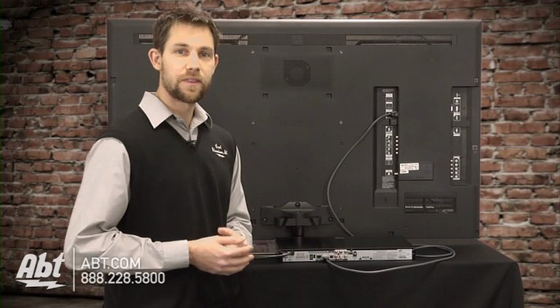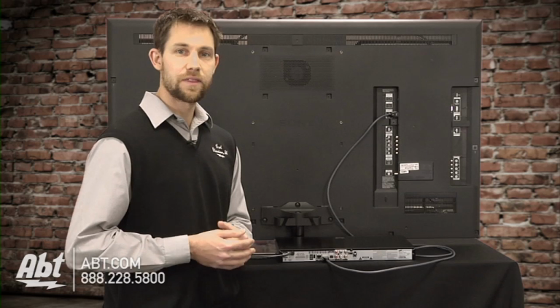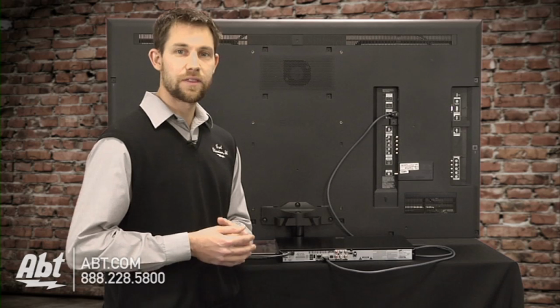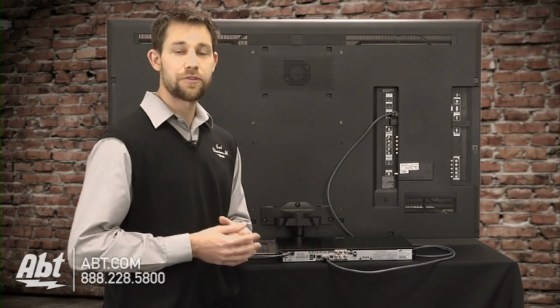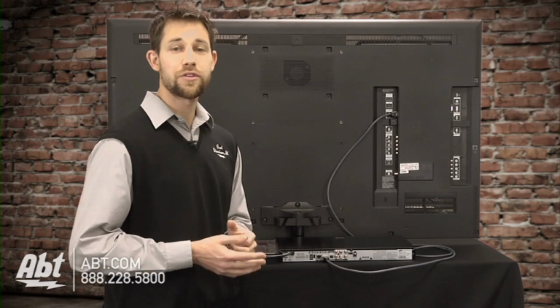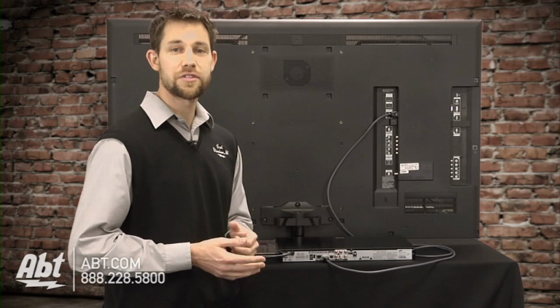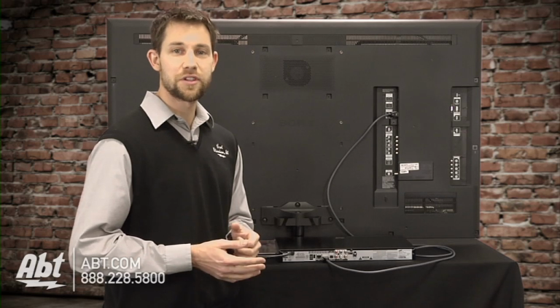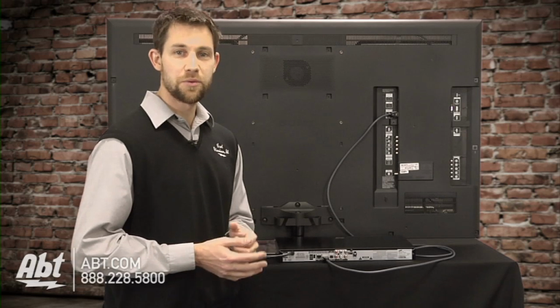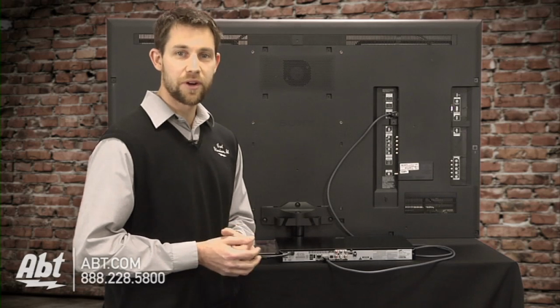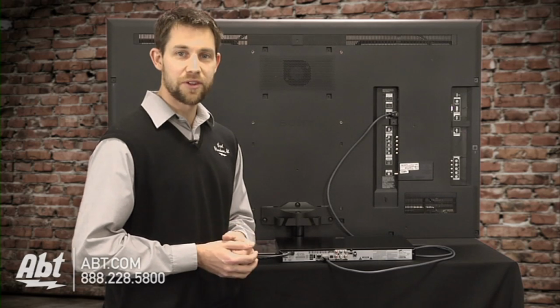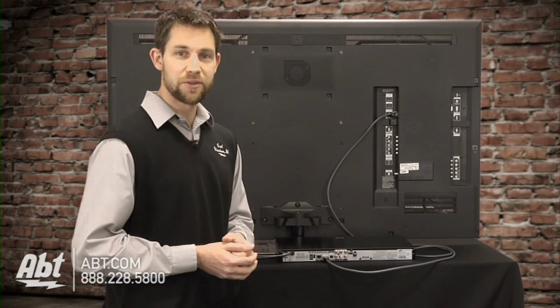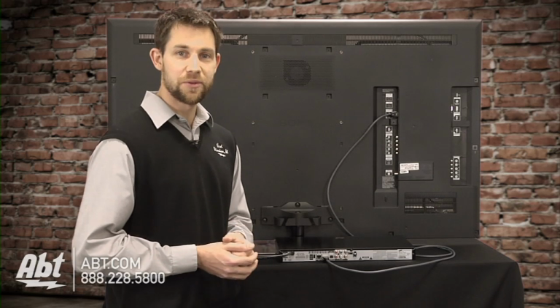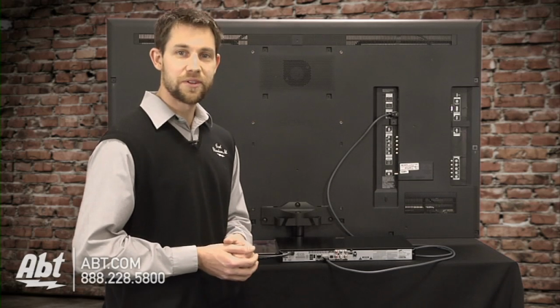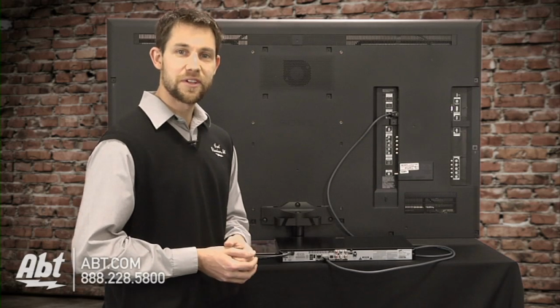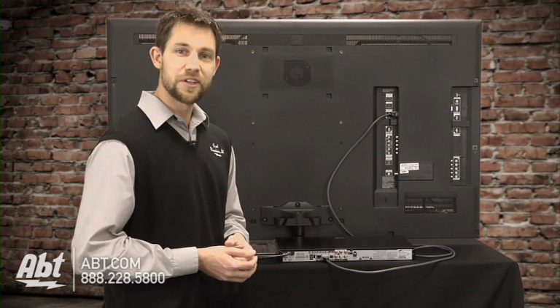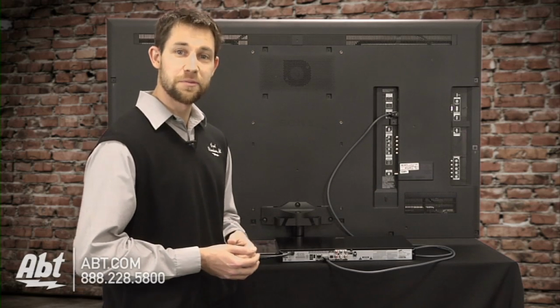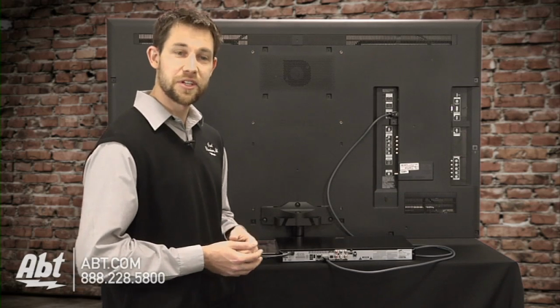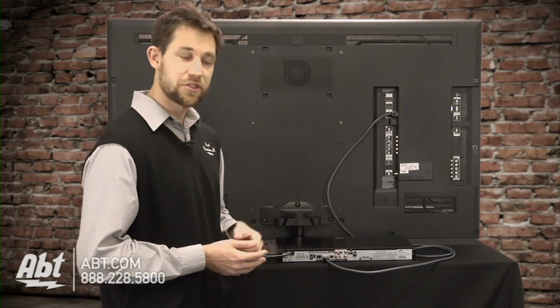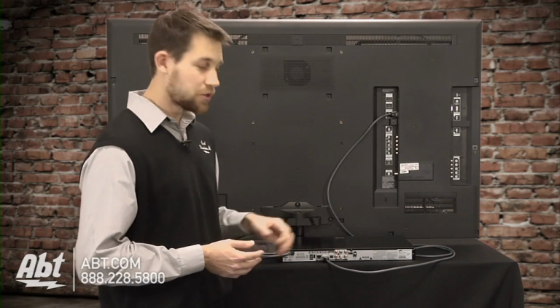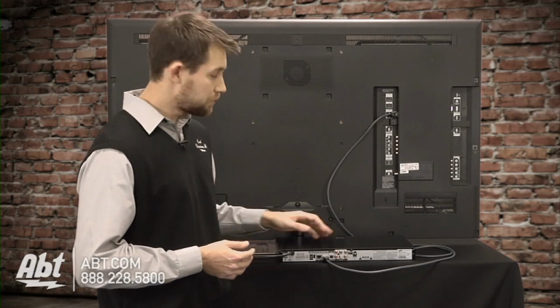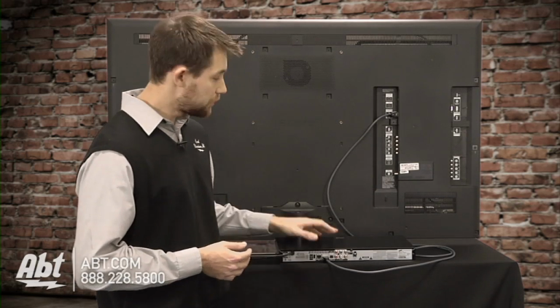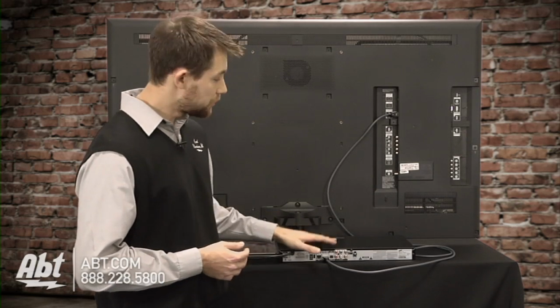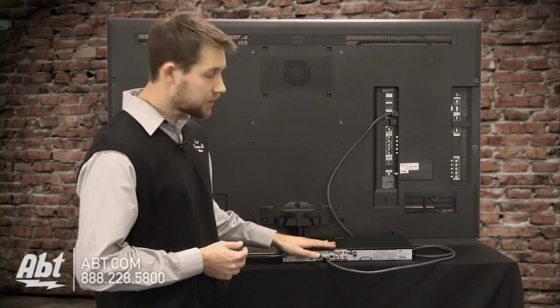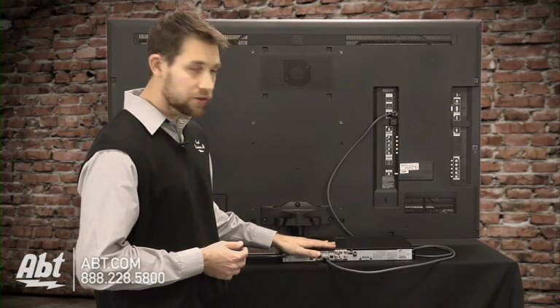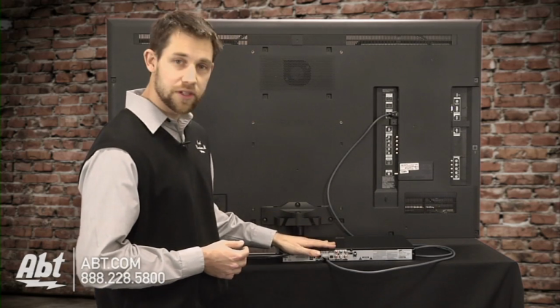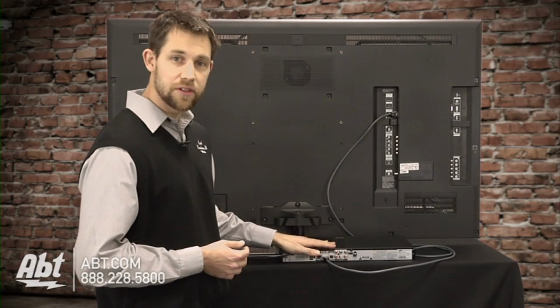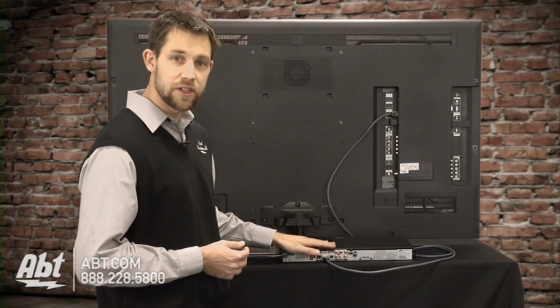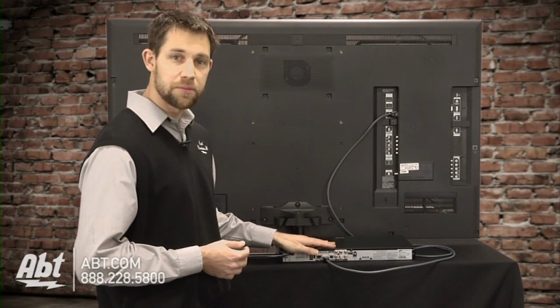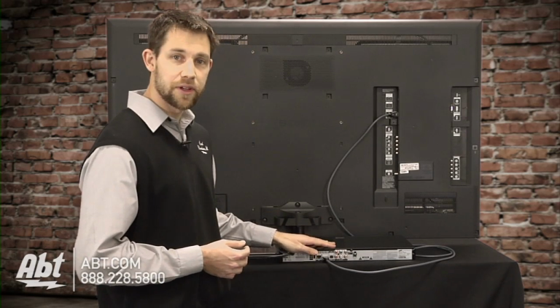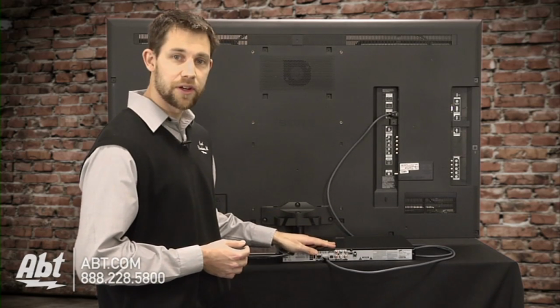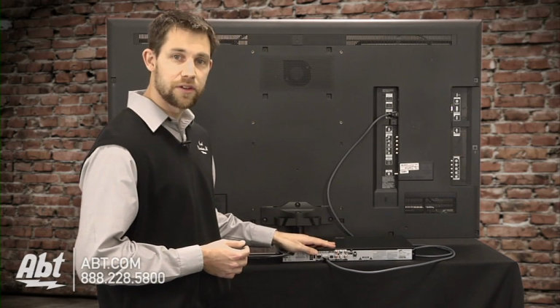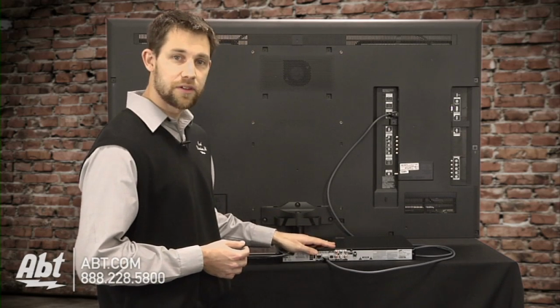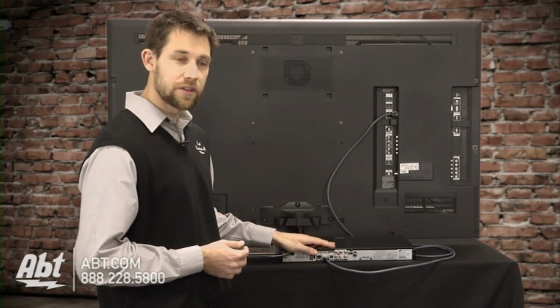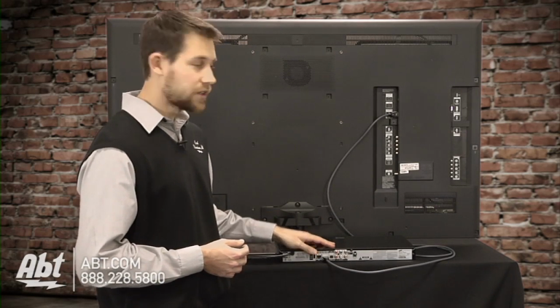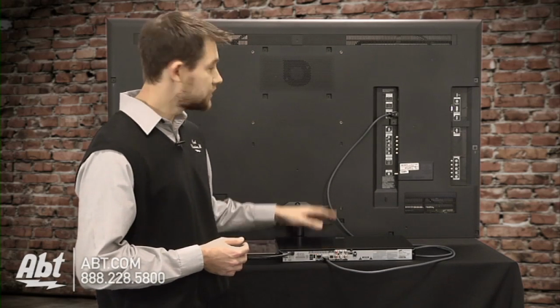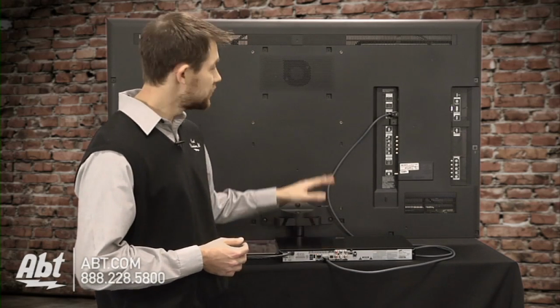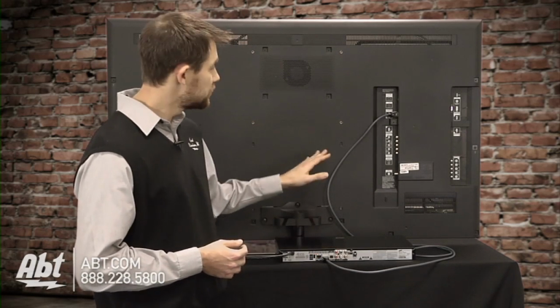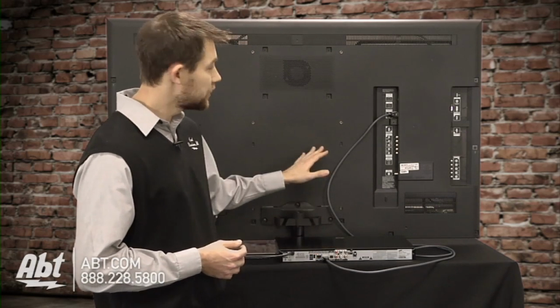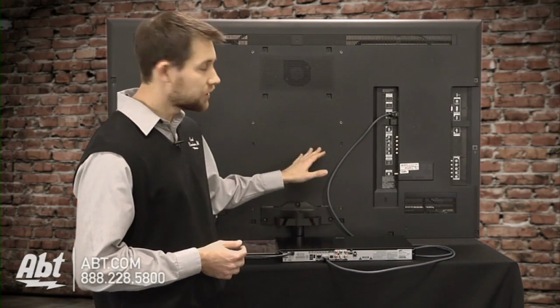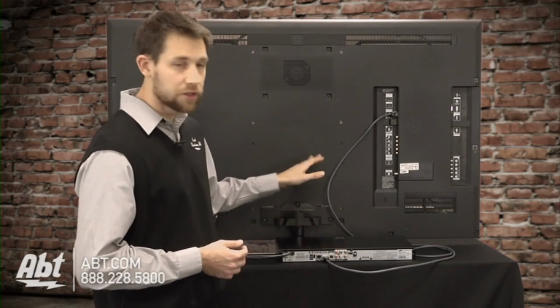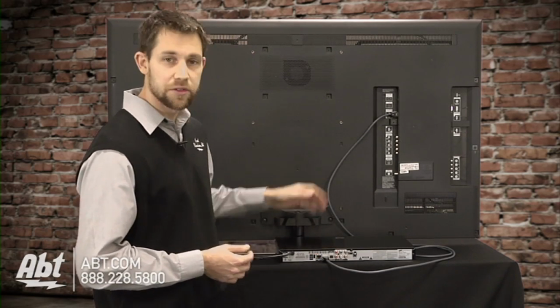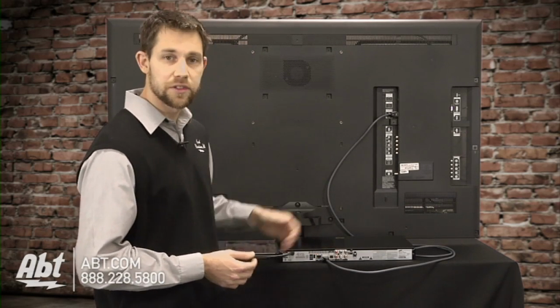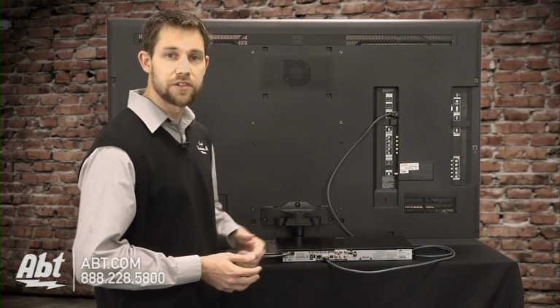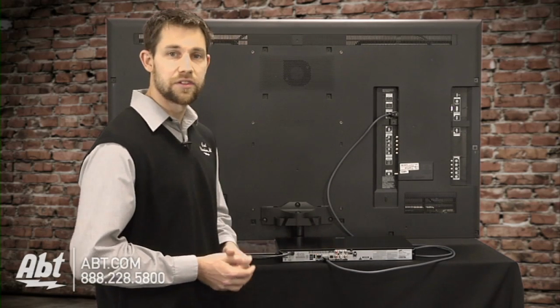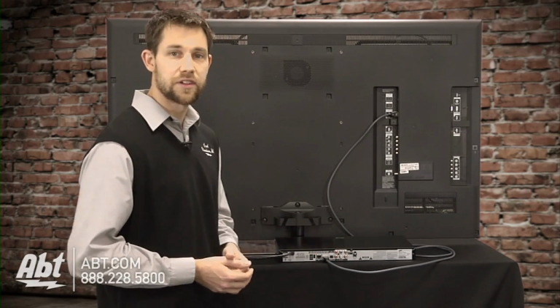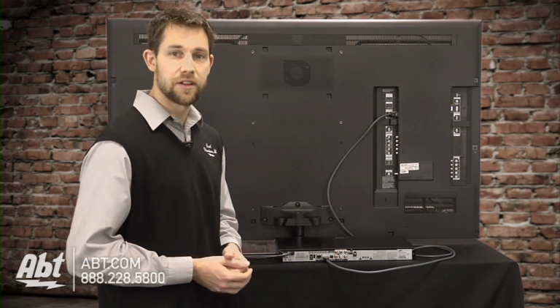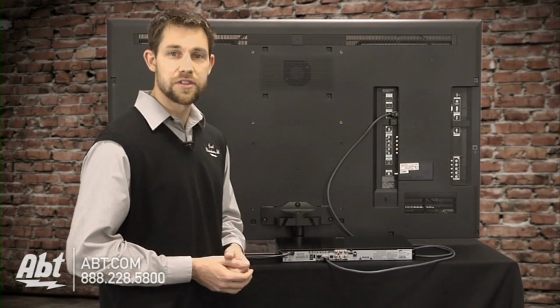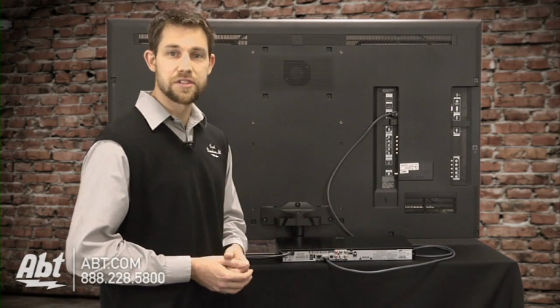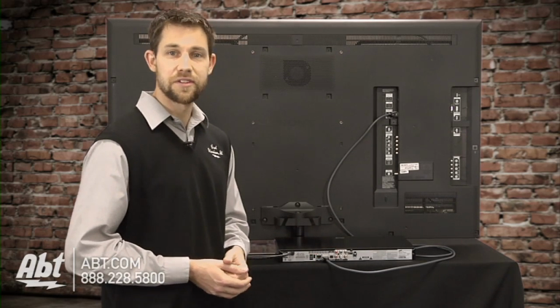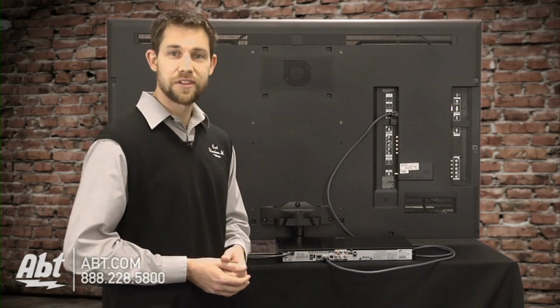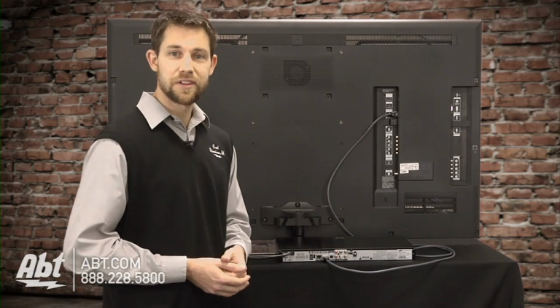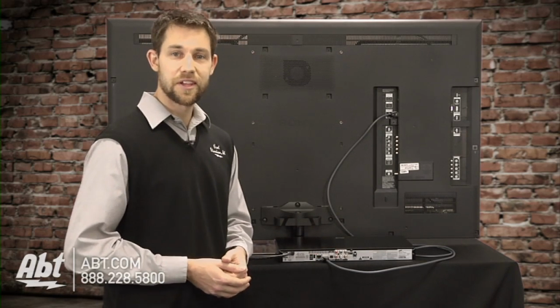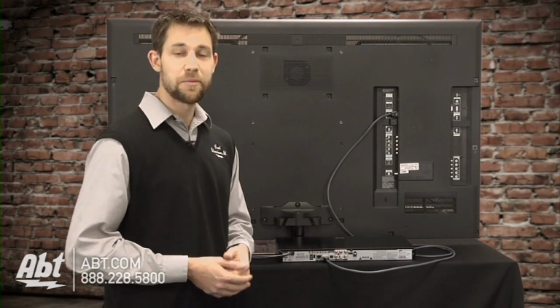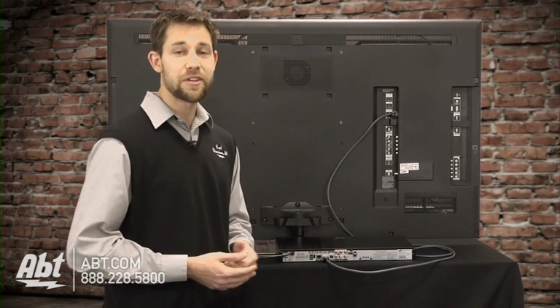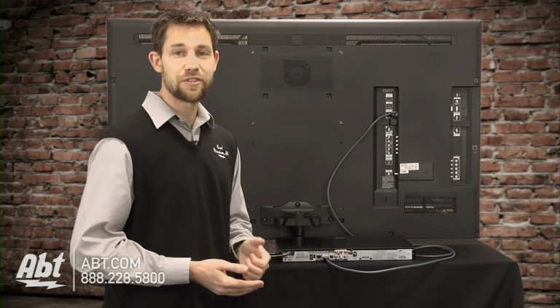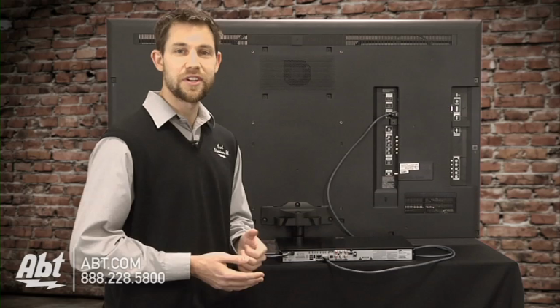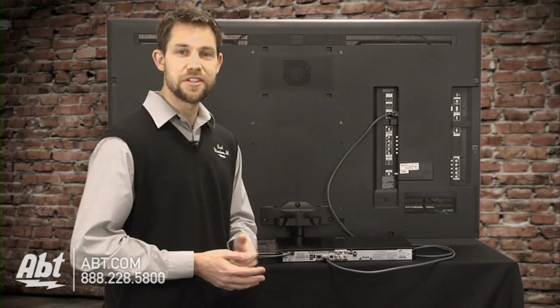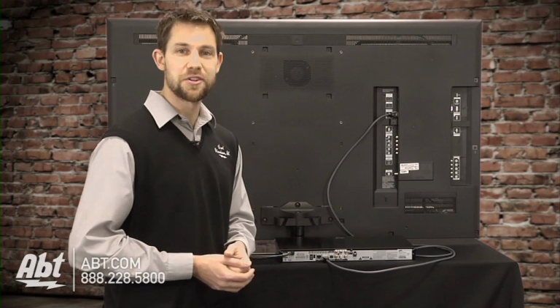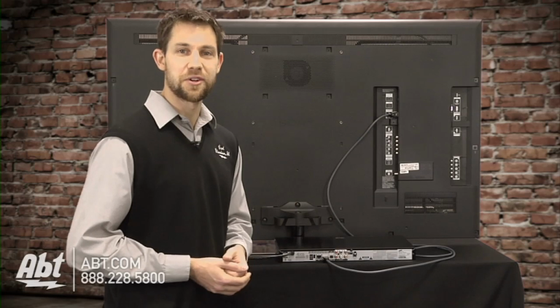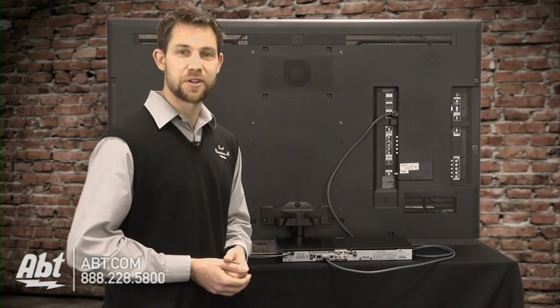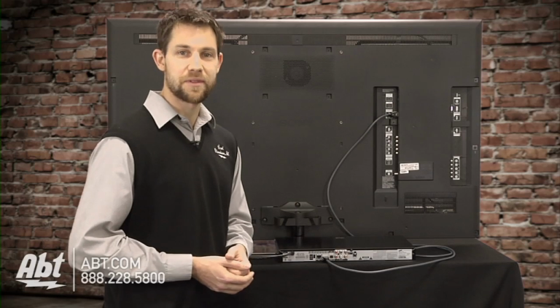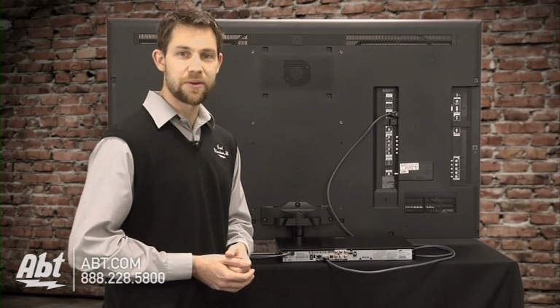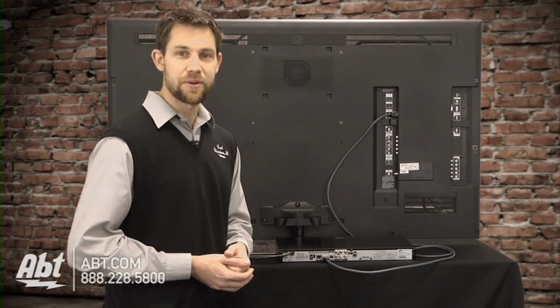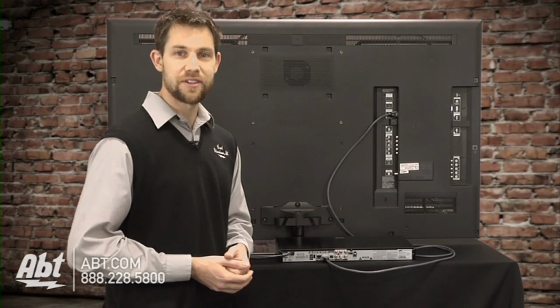The first thing you want to do is make sure your Blu-ray or DVD player is situated closely to your television. It makes for an easier hookup that way.